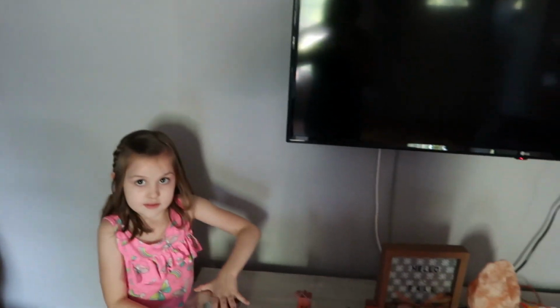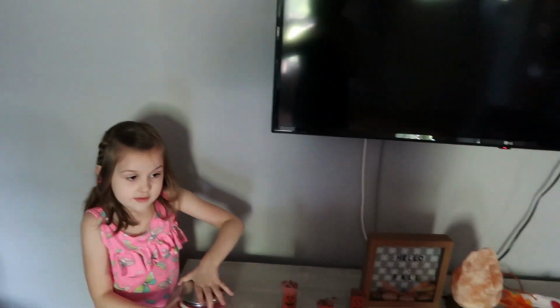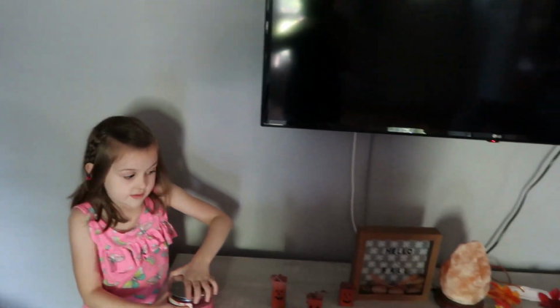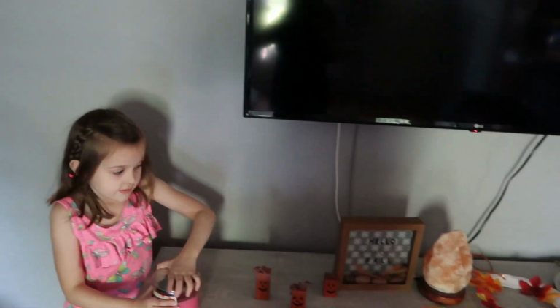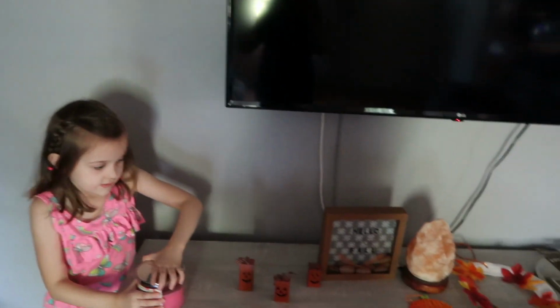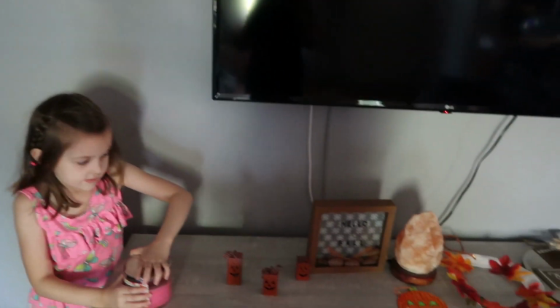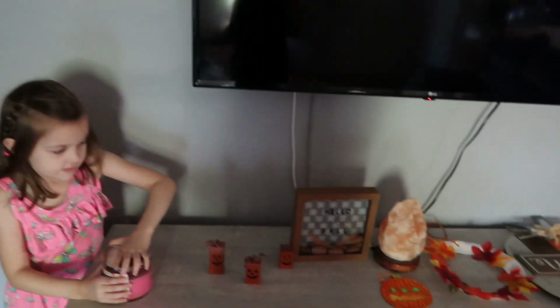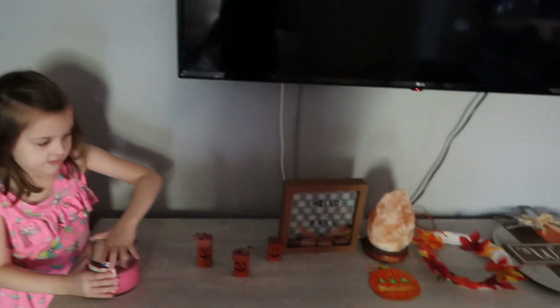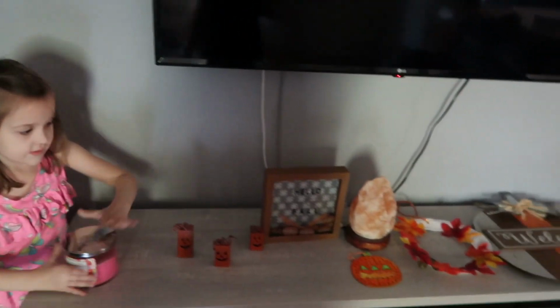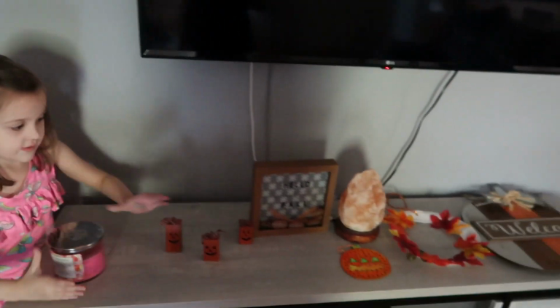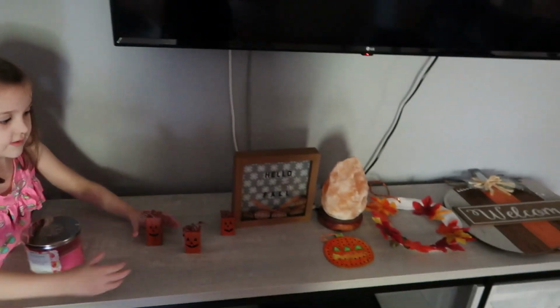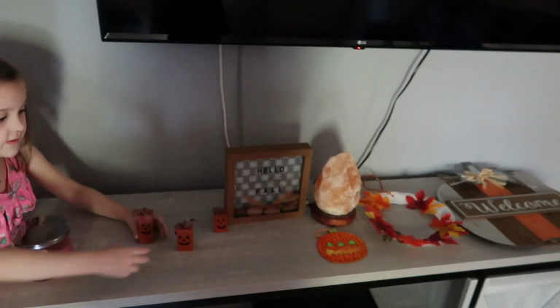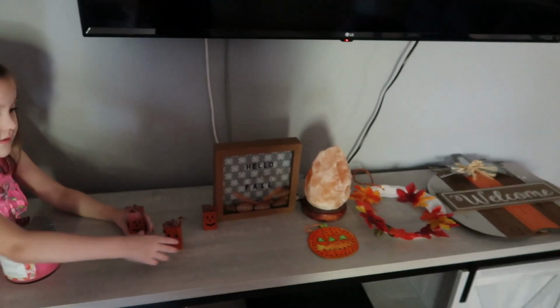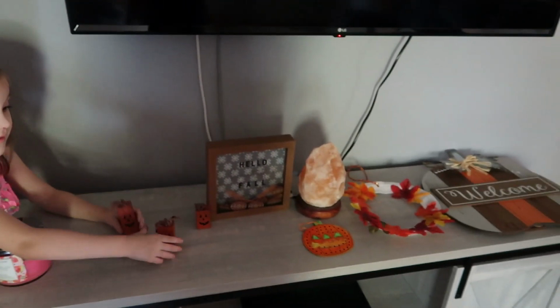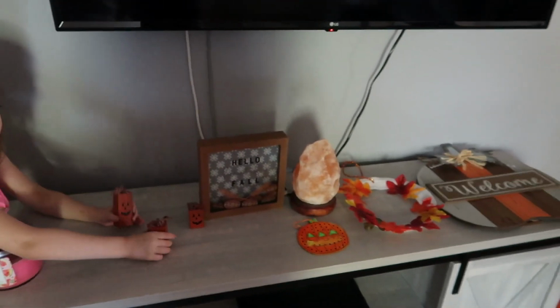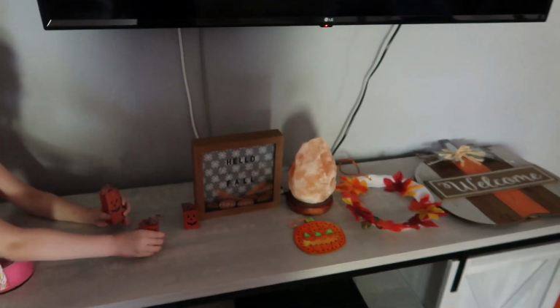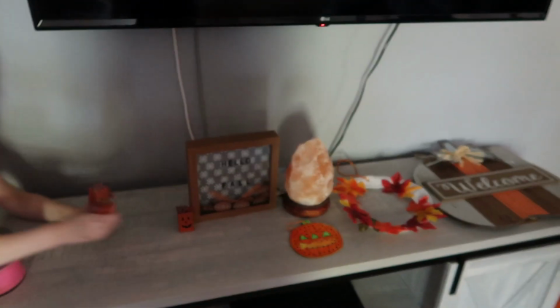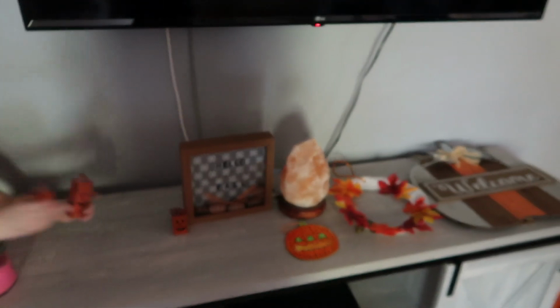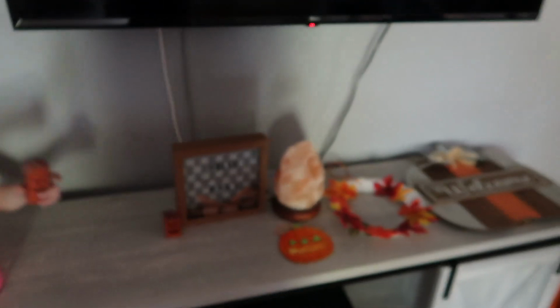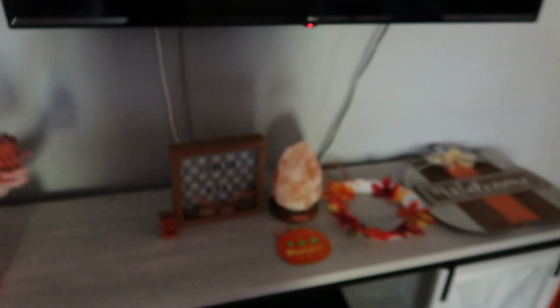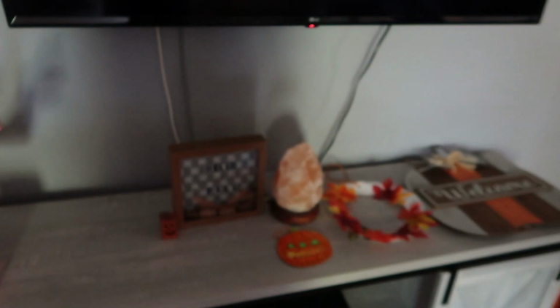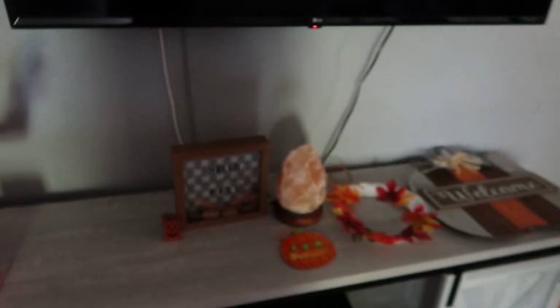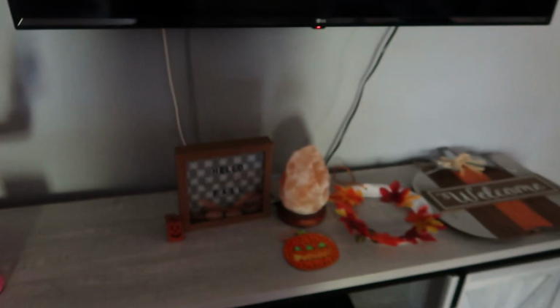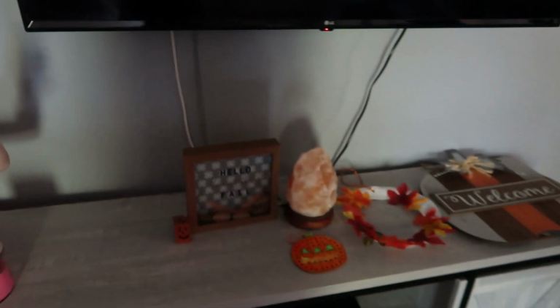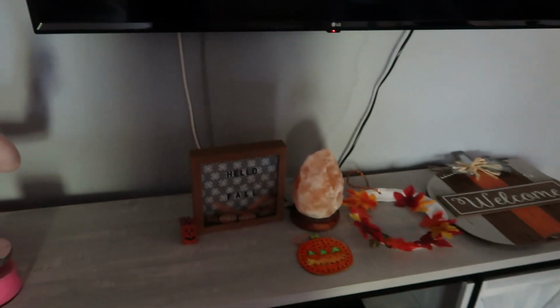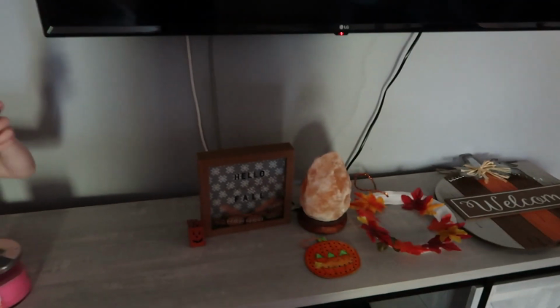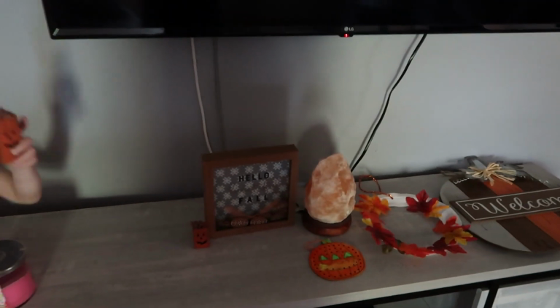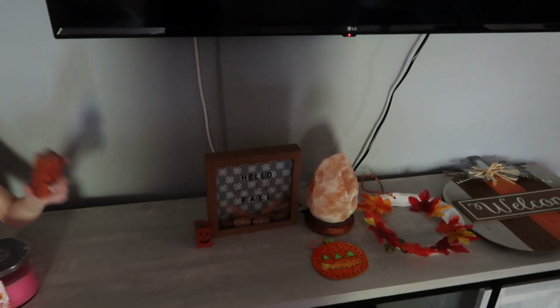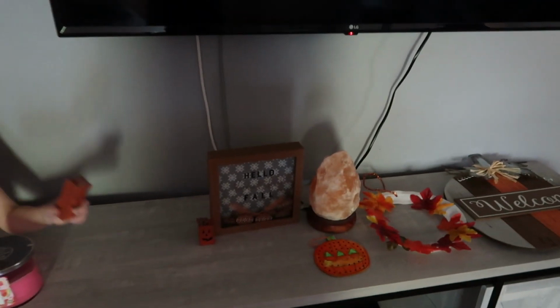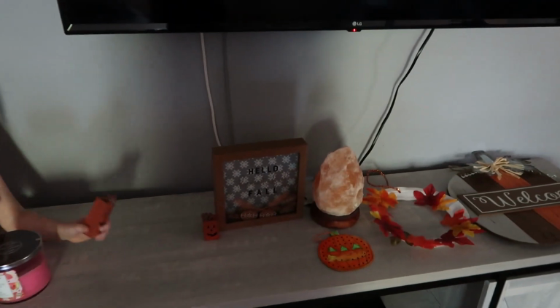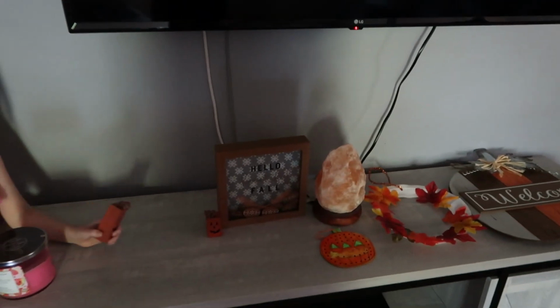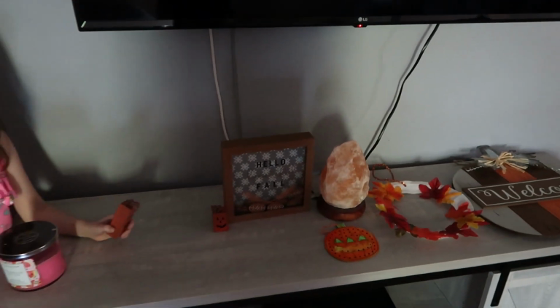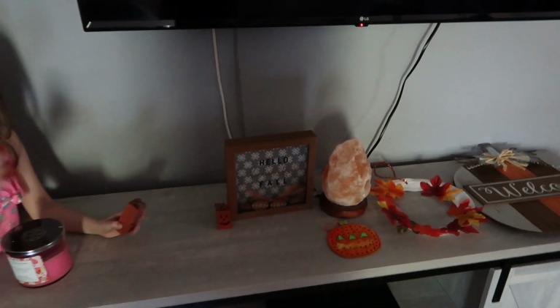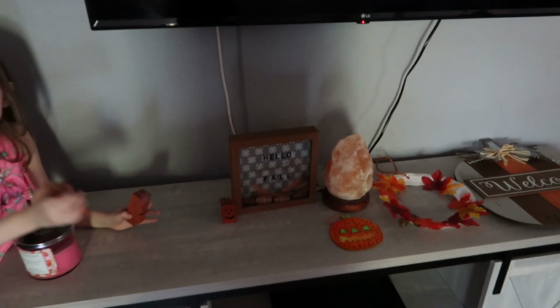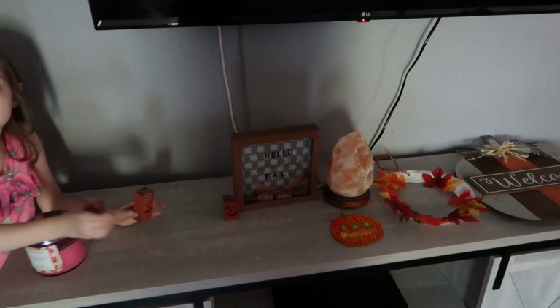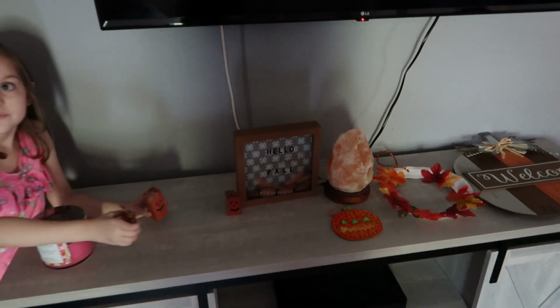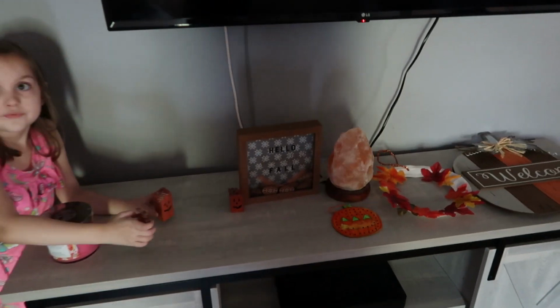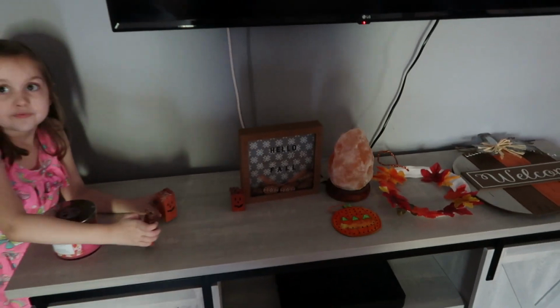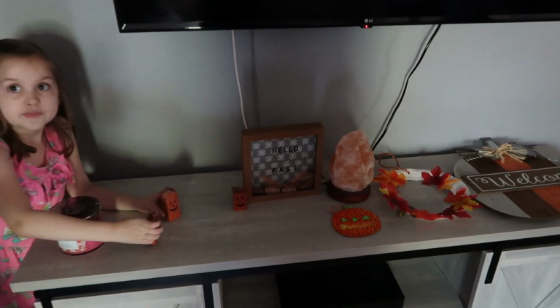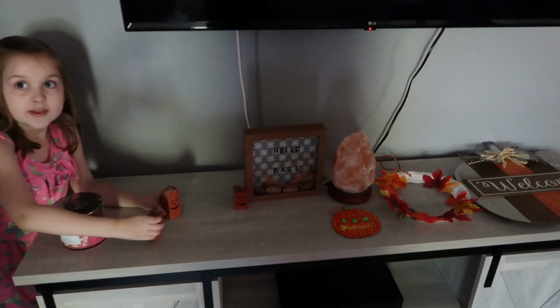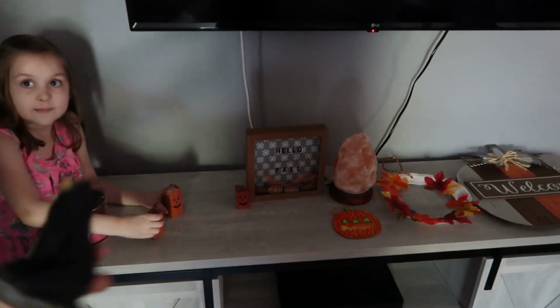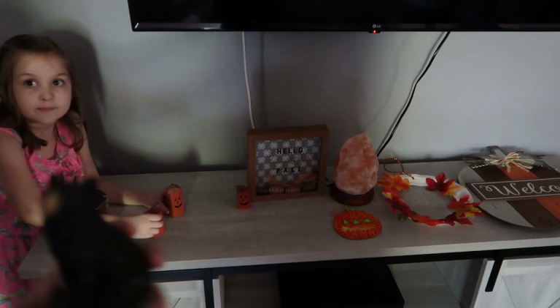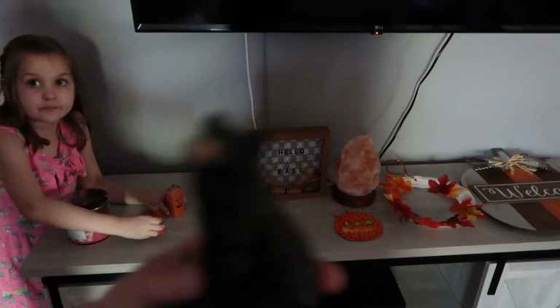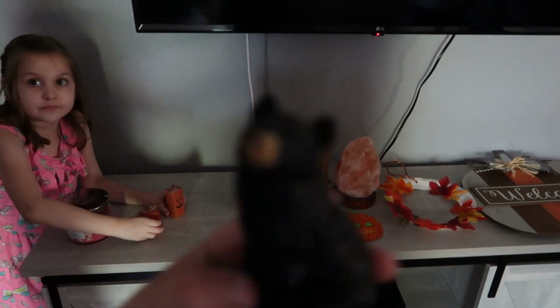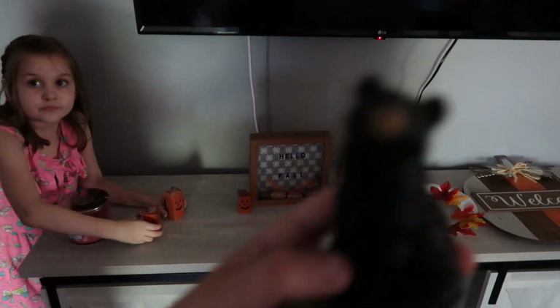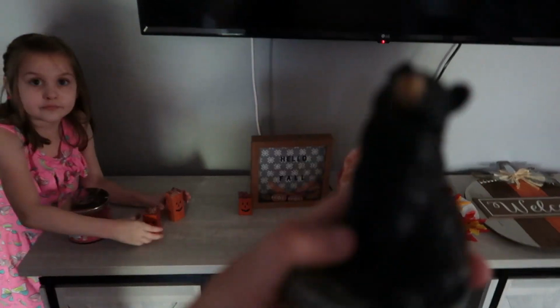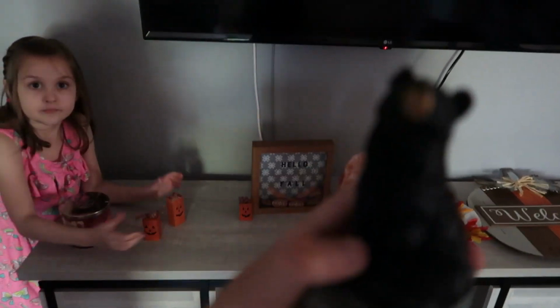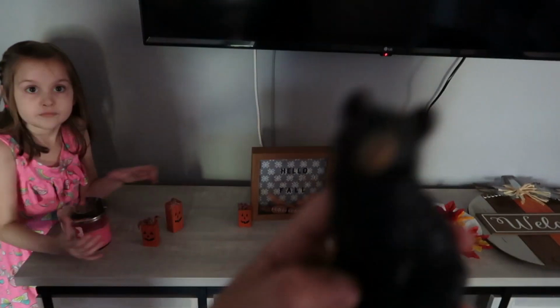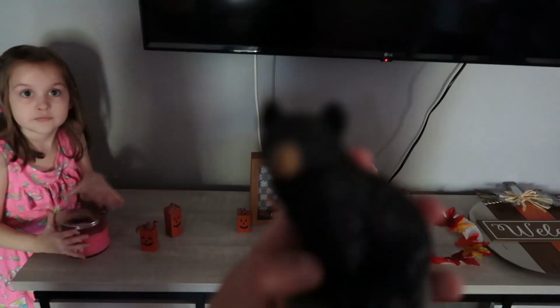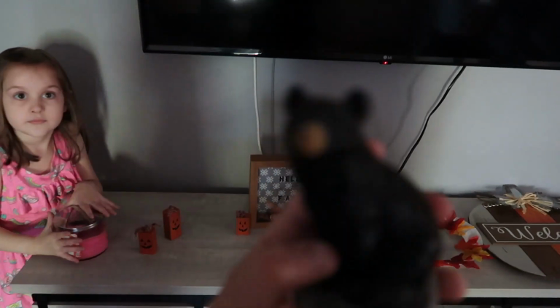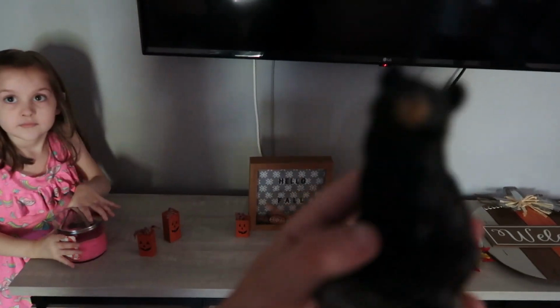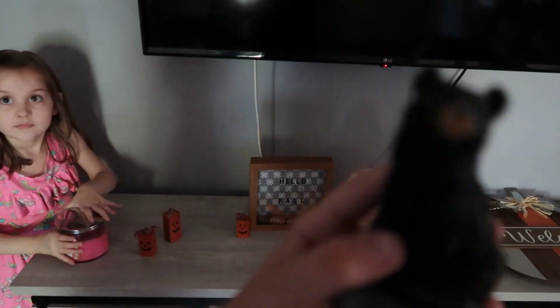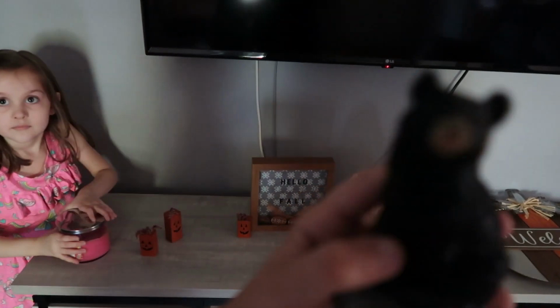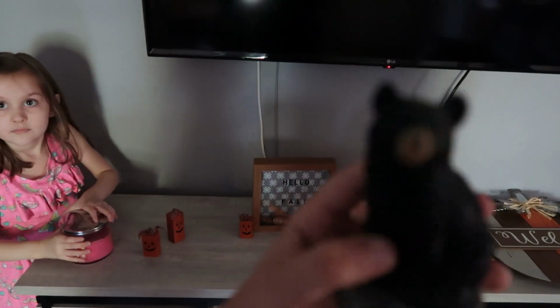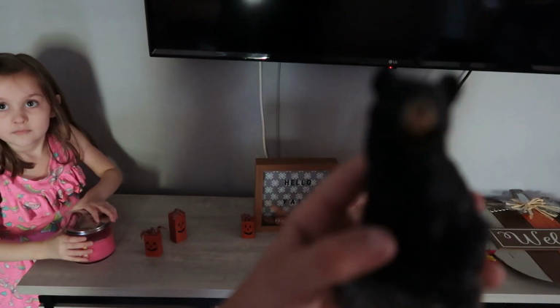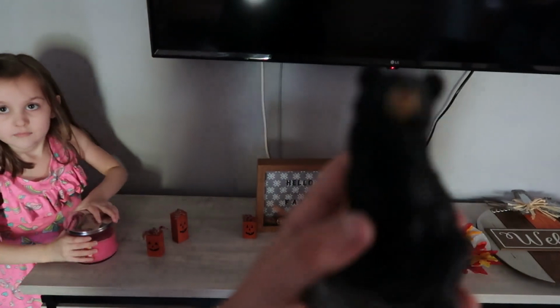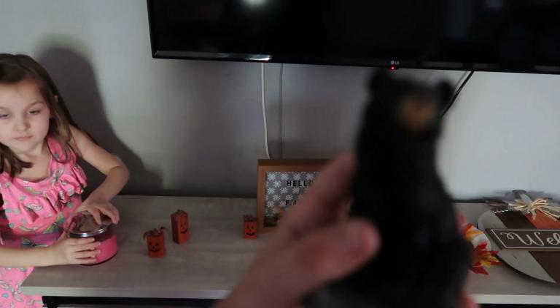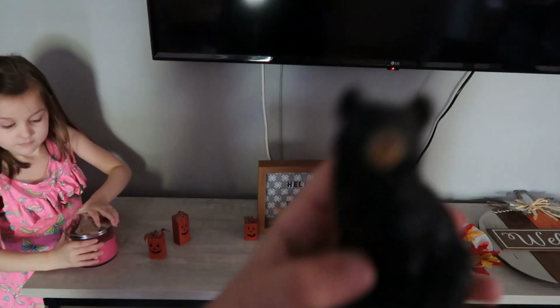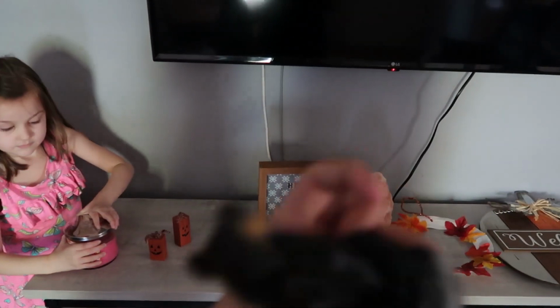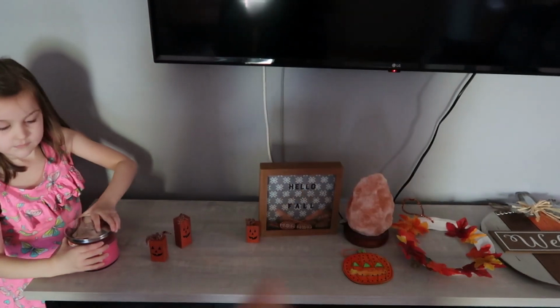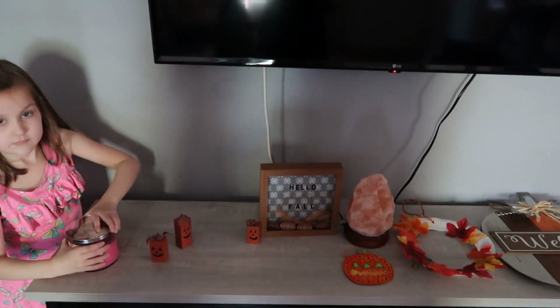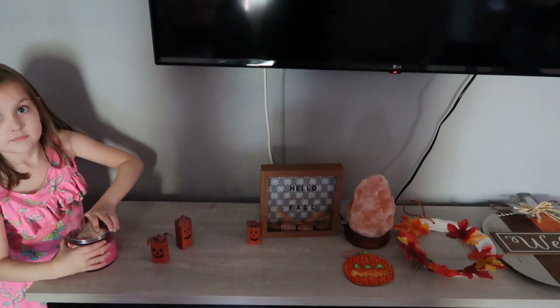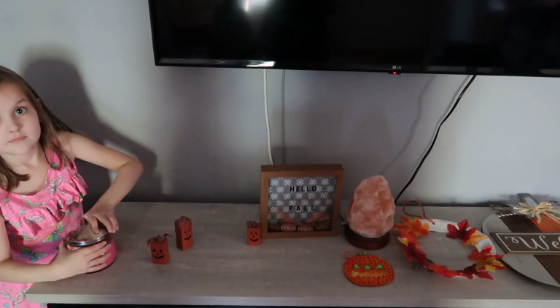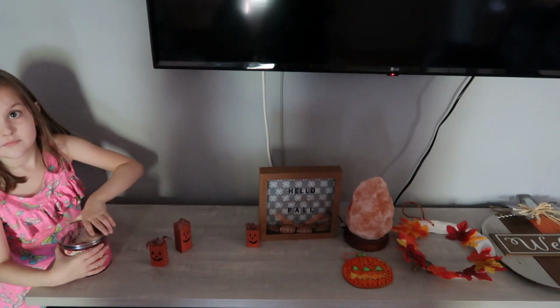I am missing a whole bunch of Halloween decorations and fall decorations. I do not know where they are.